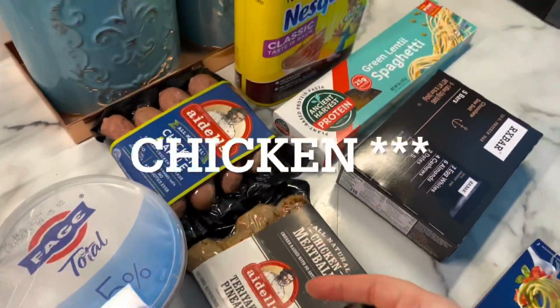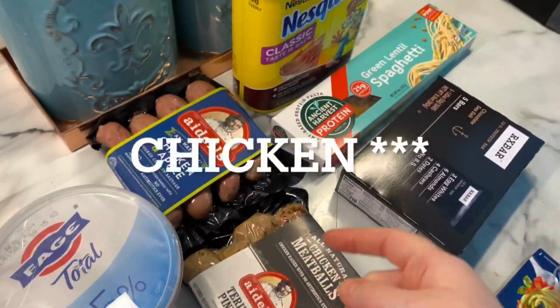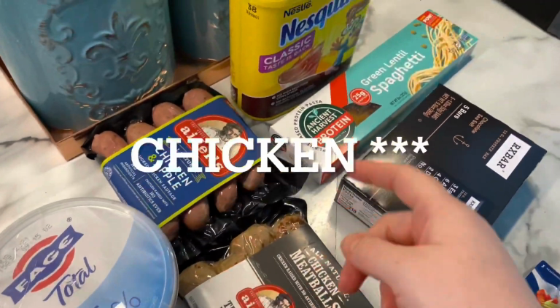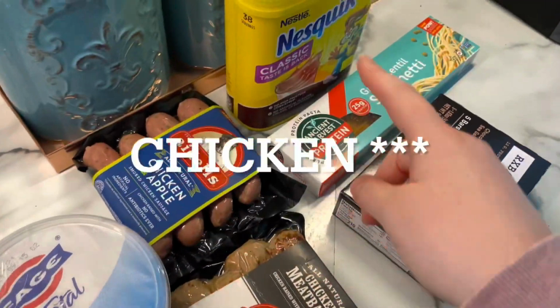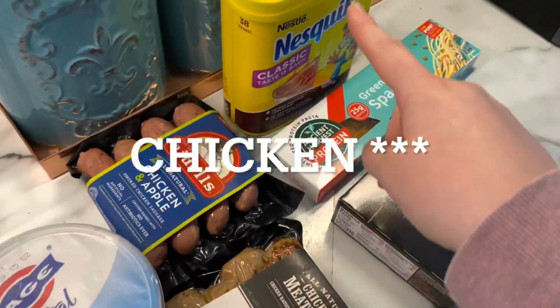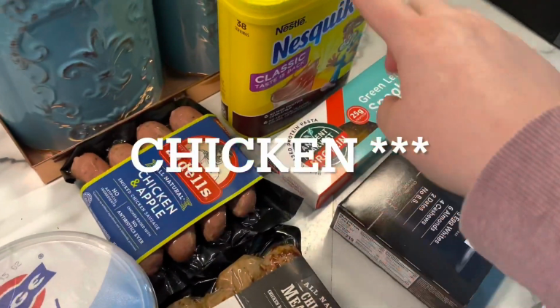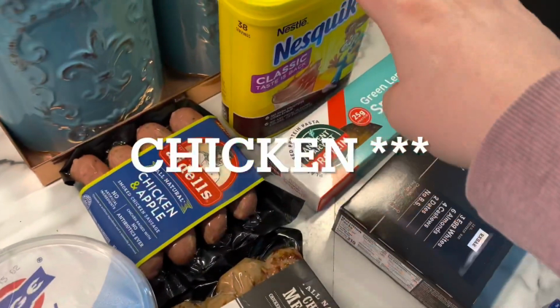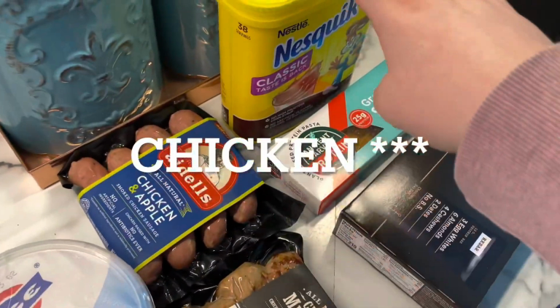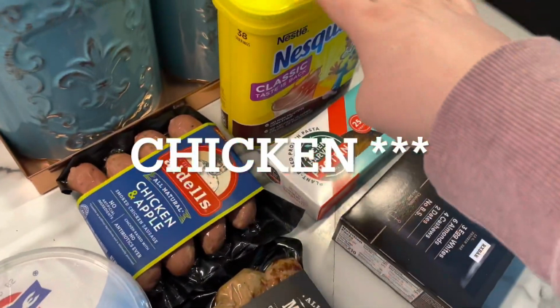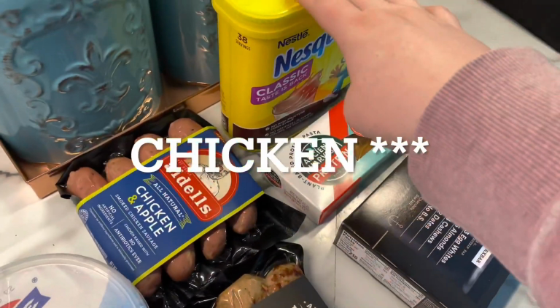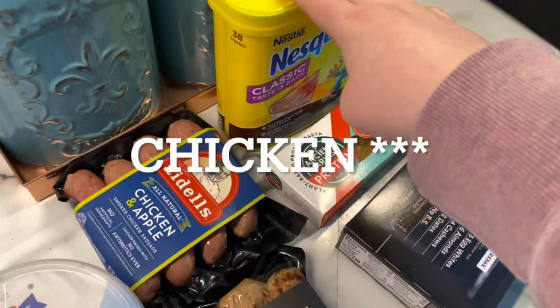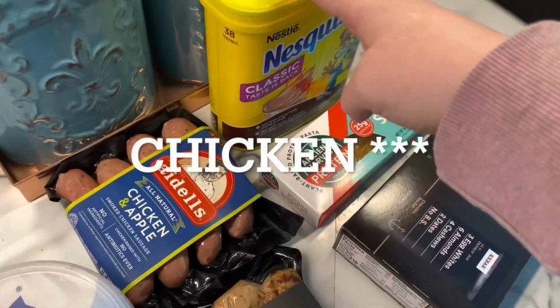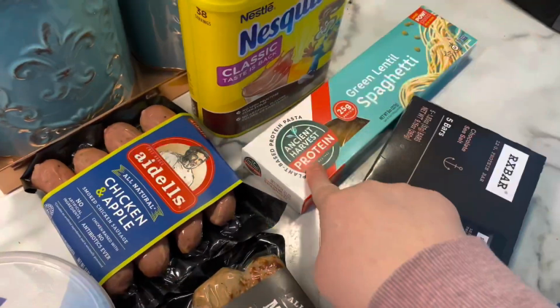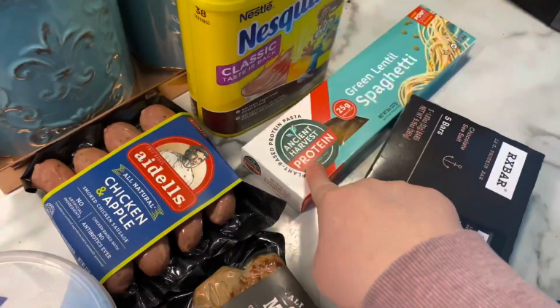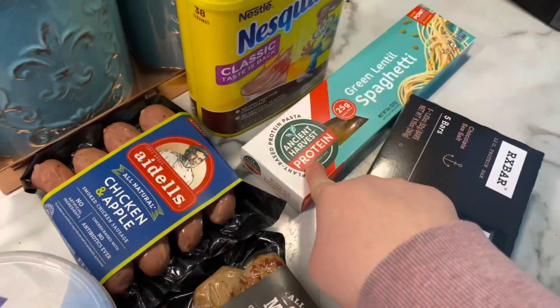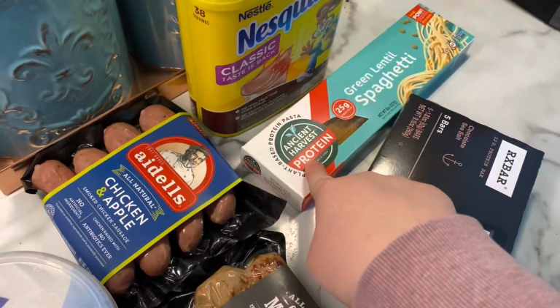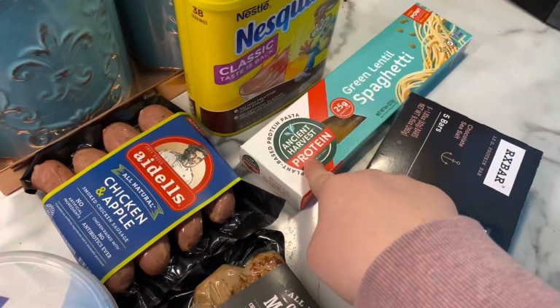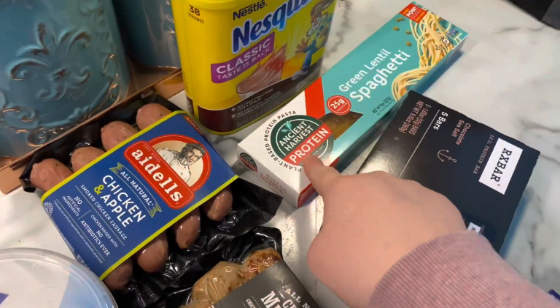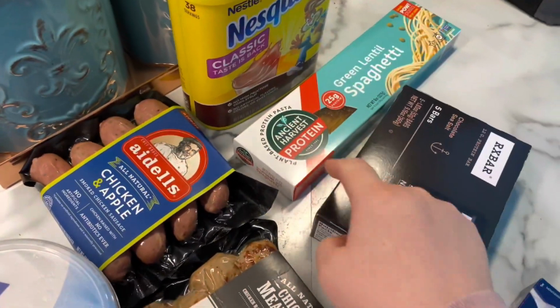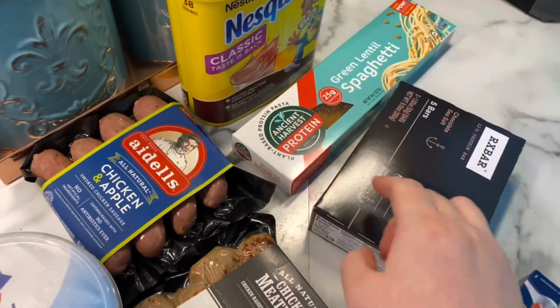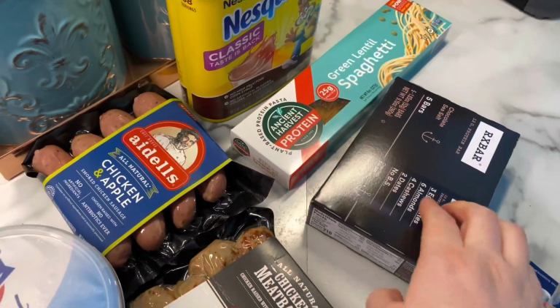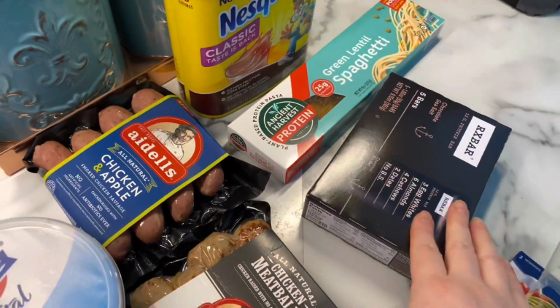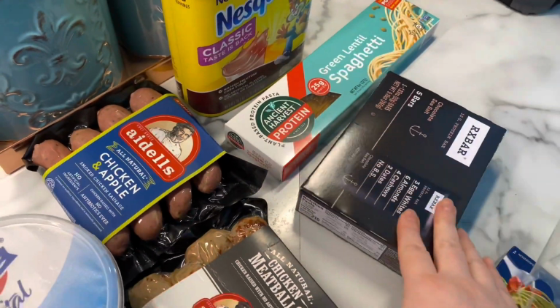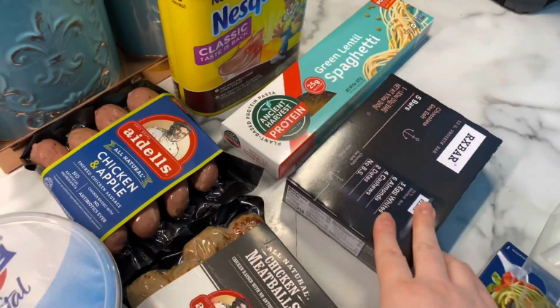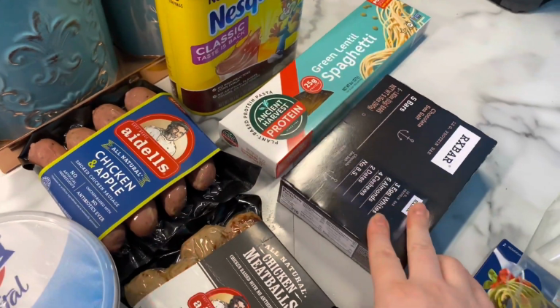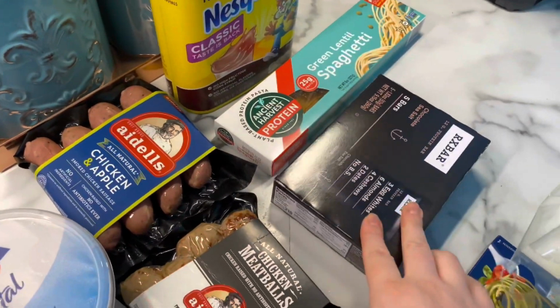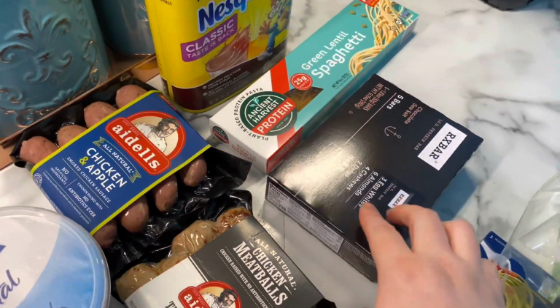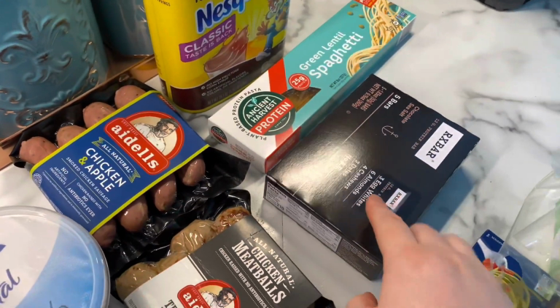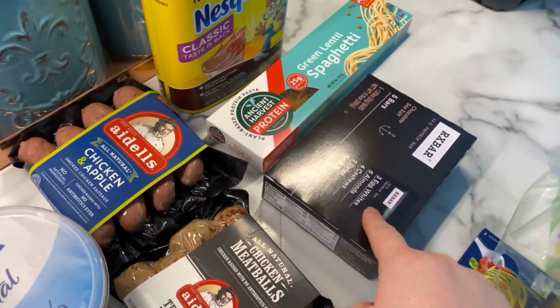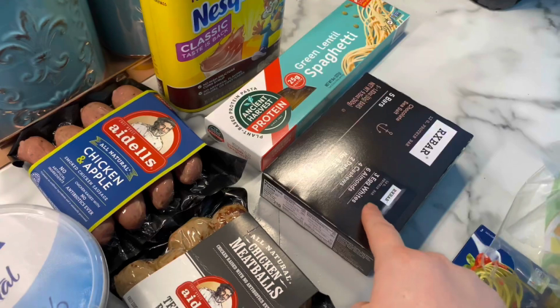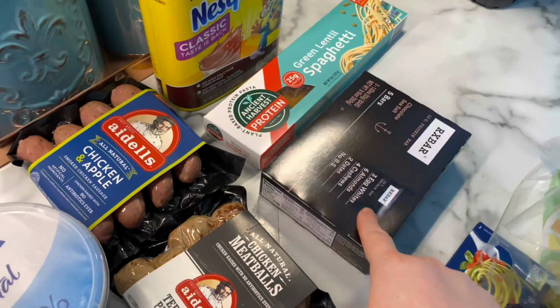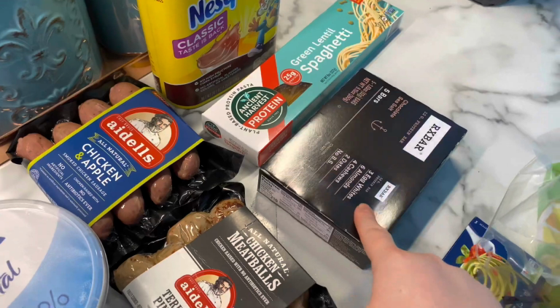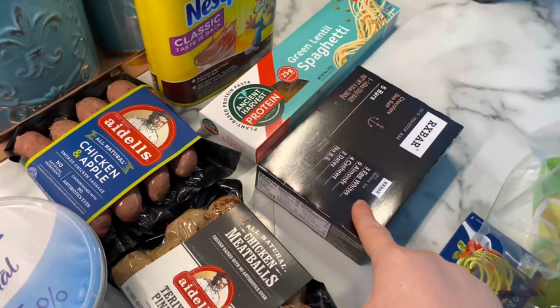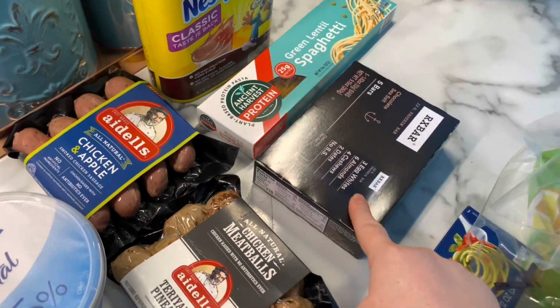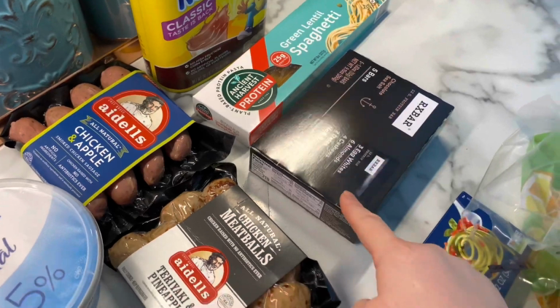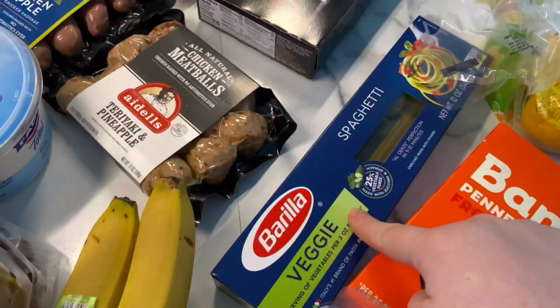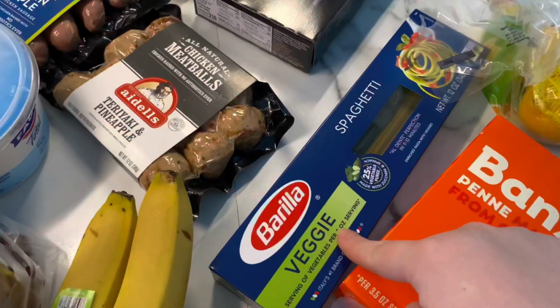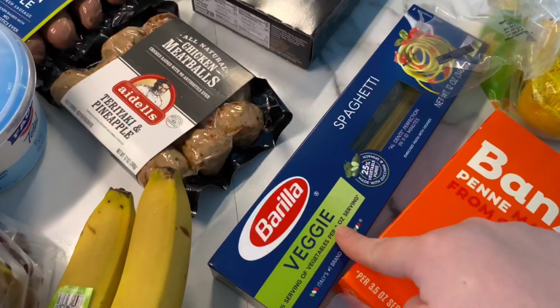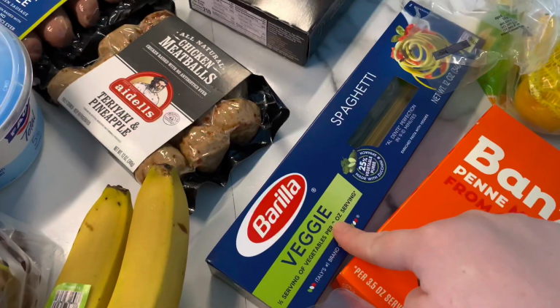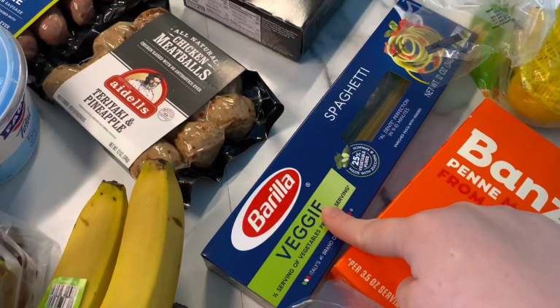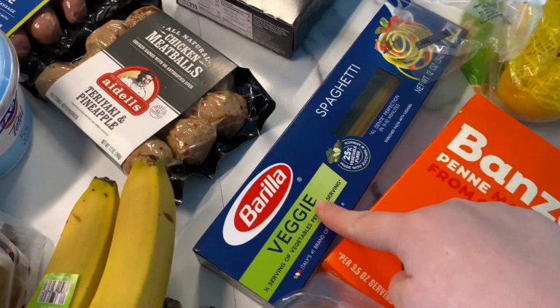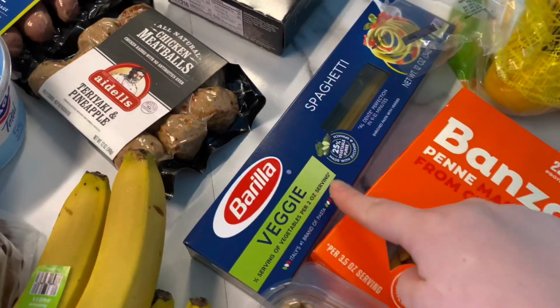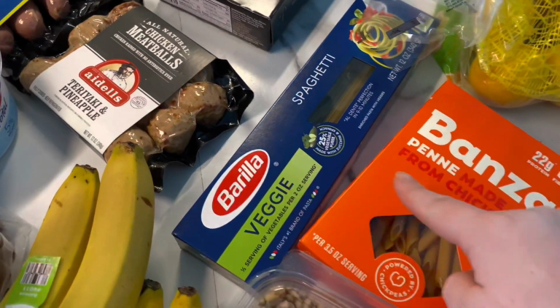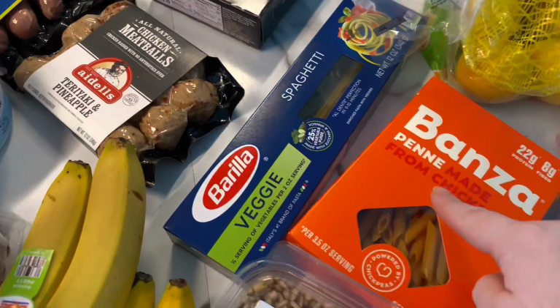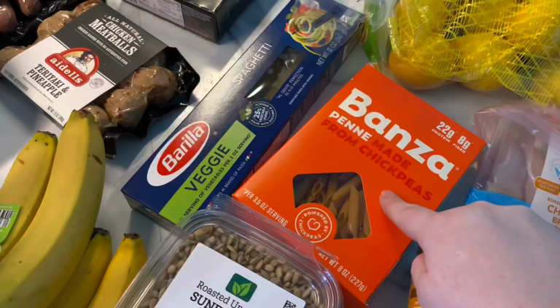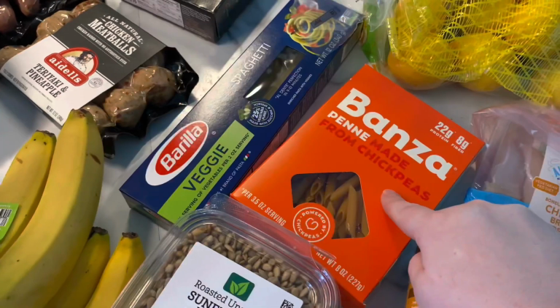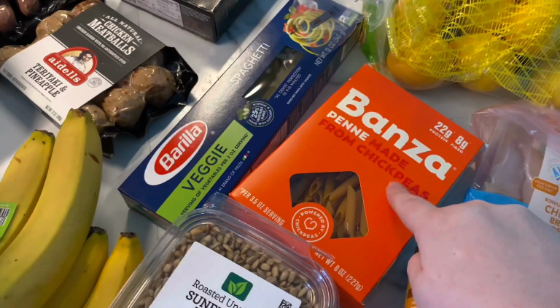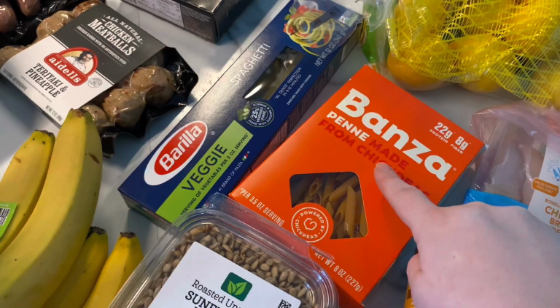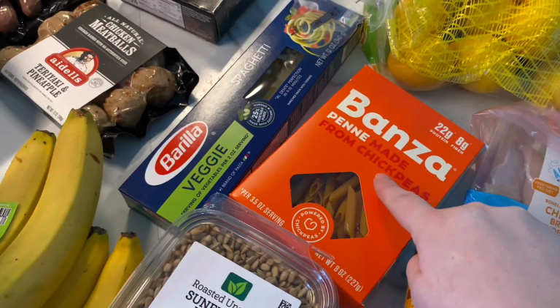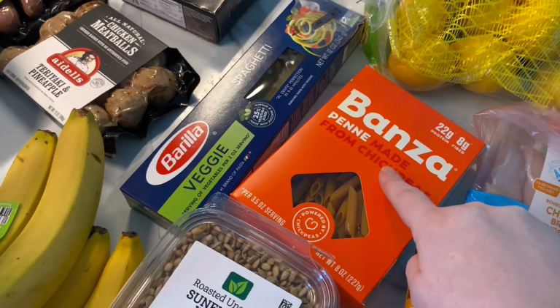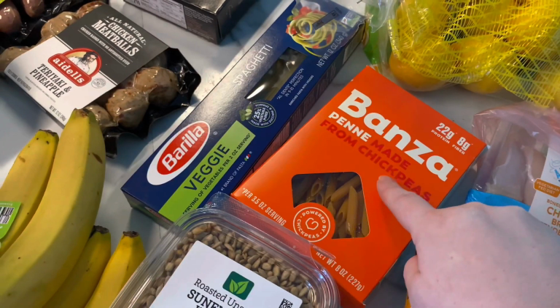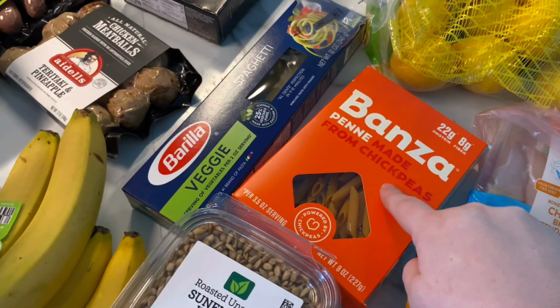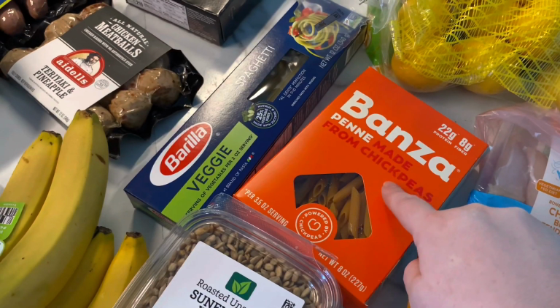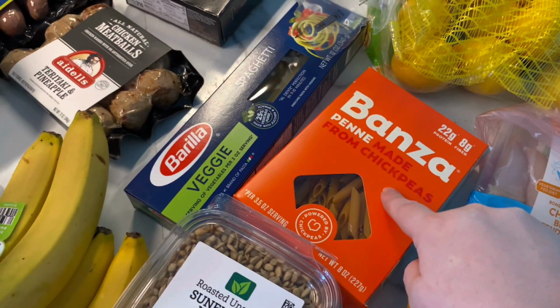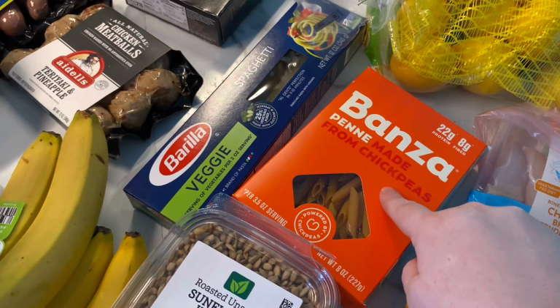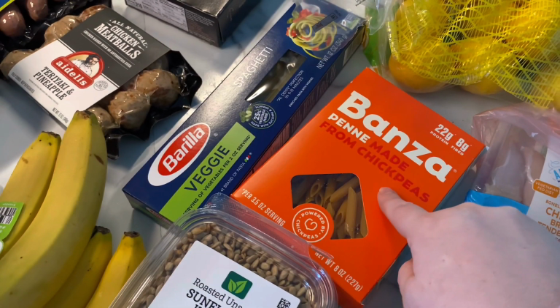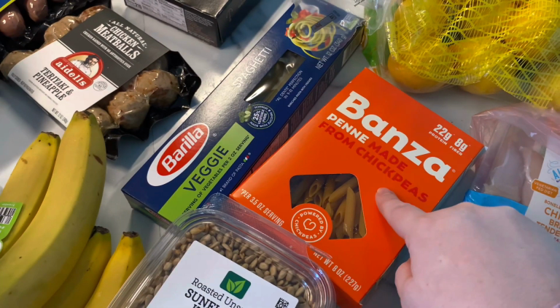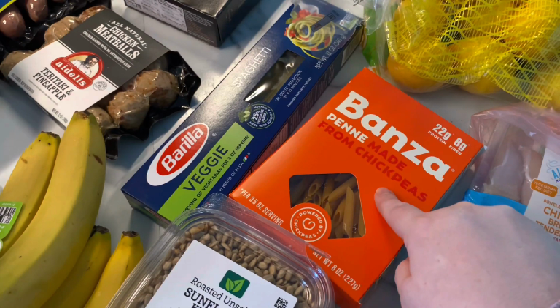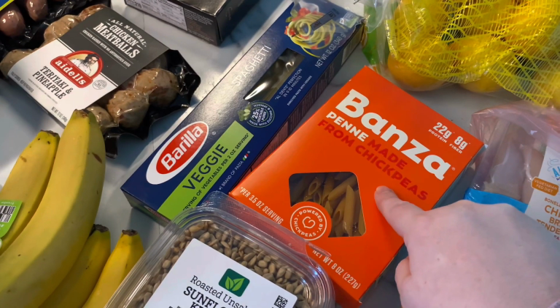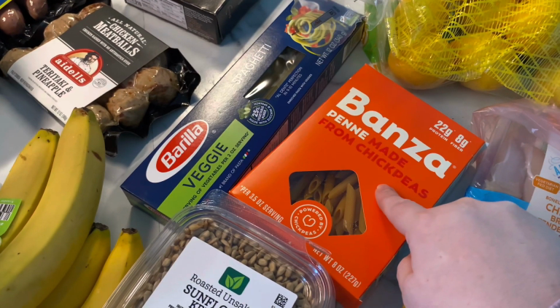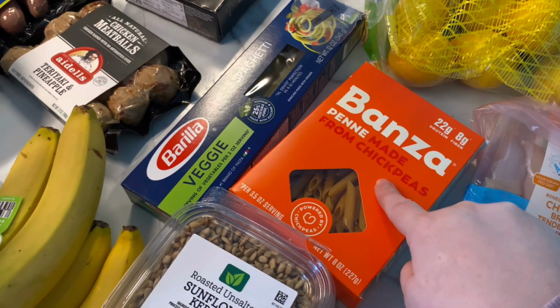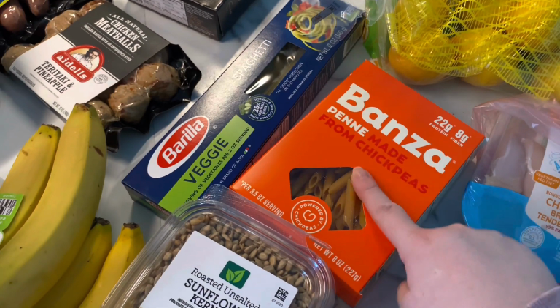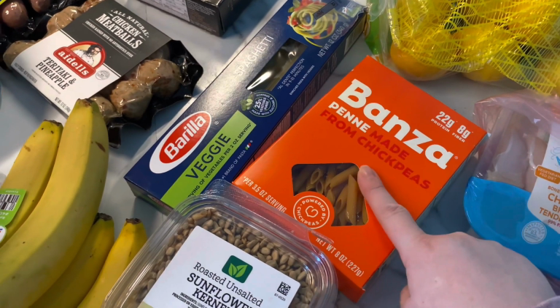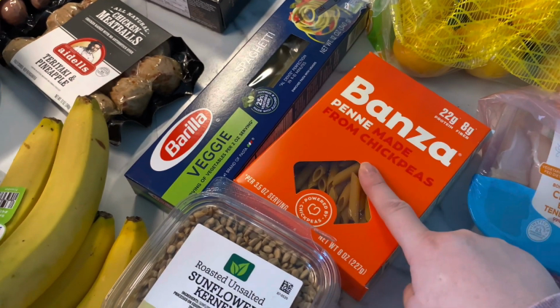This is for my son. Green lentil spaghetti, RX bars — these are pretty good. Veggie spaghetti.